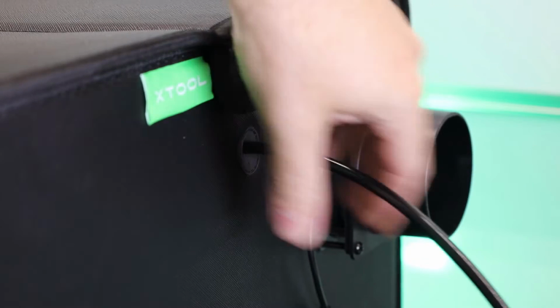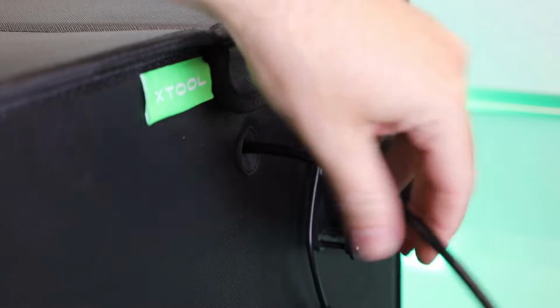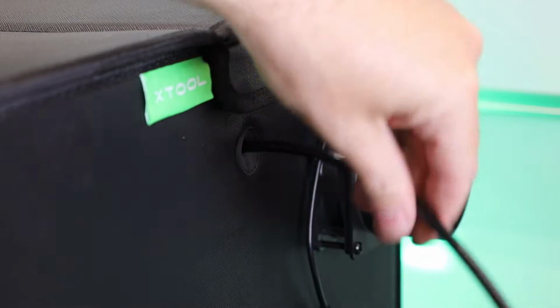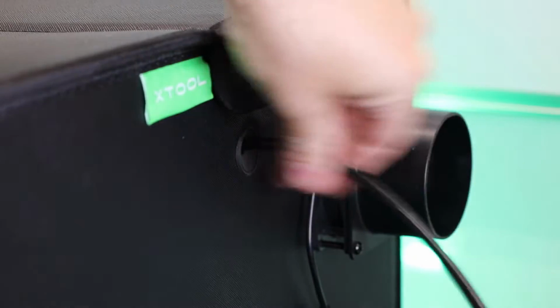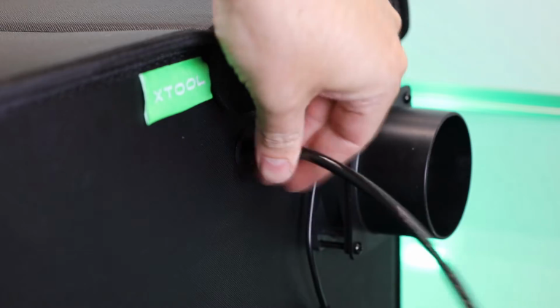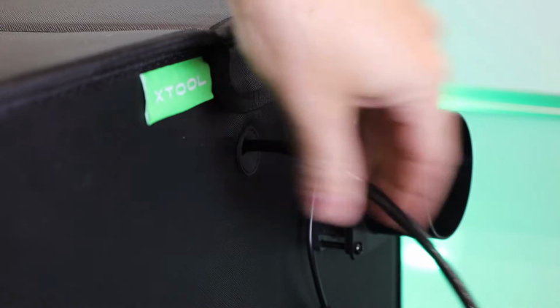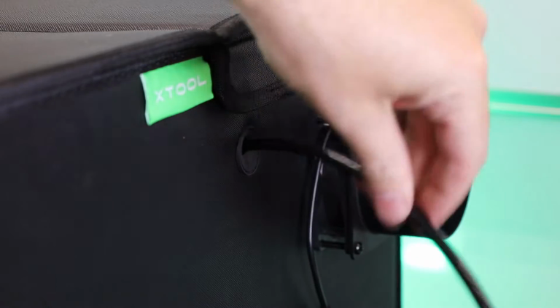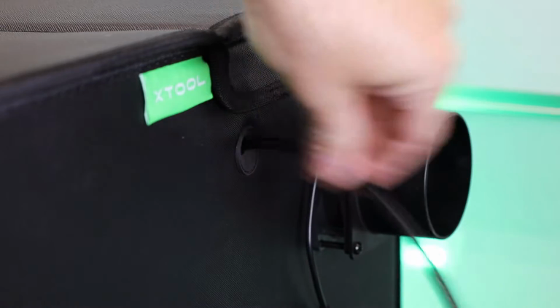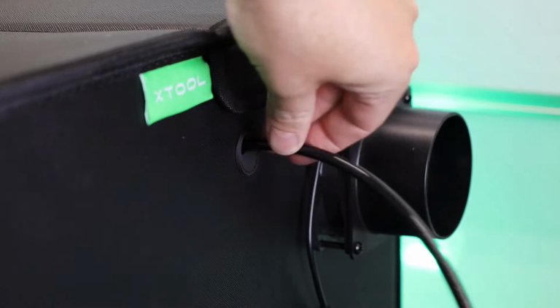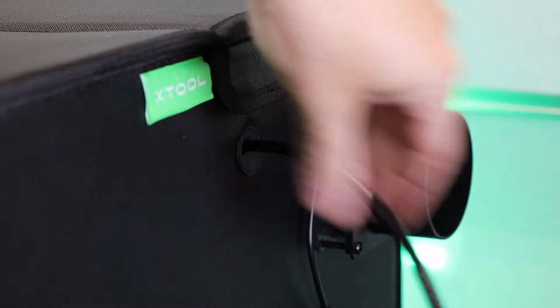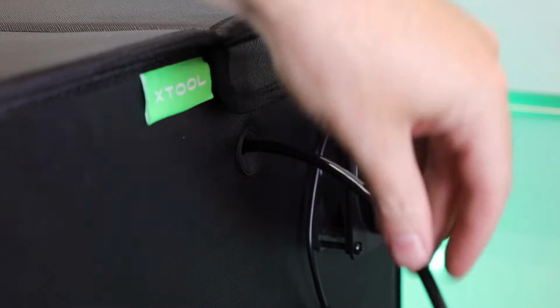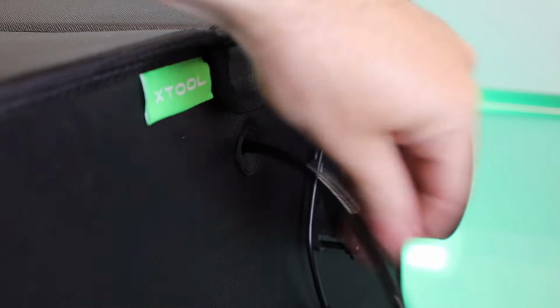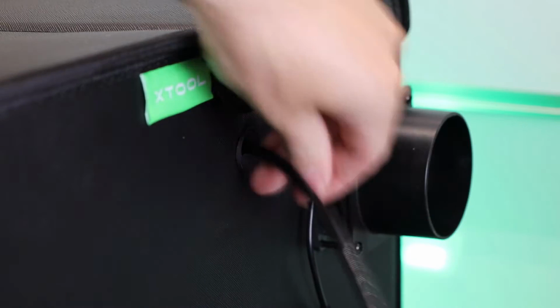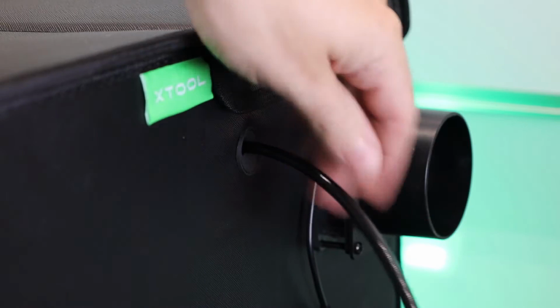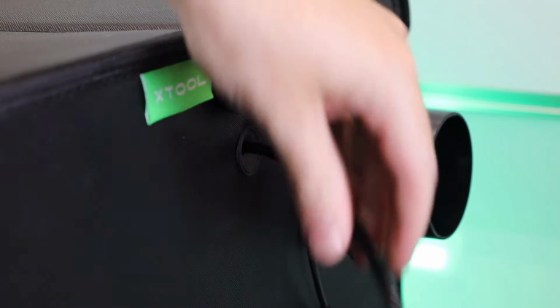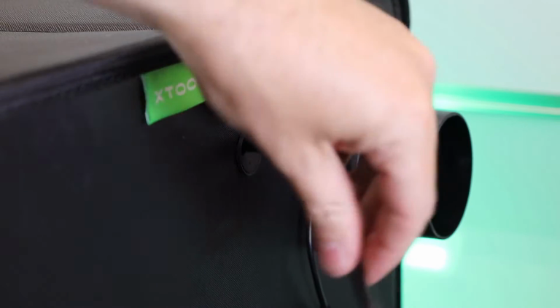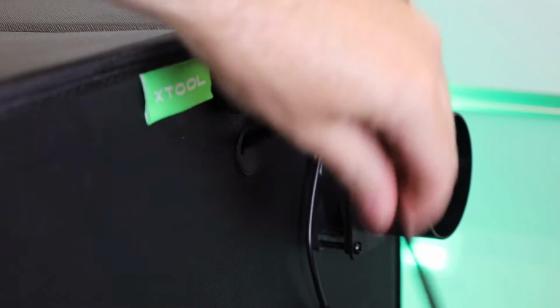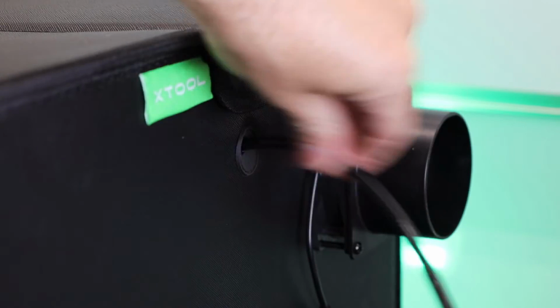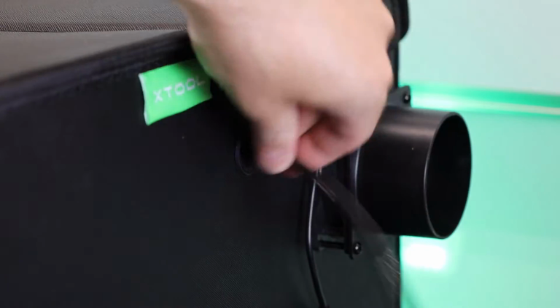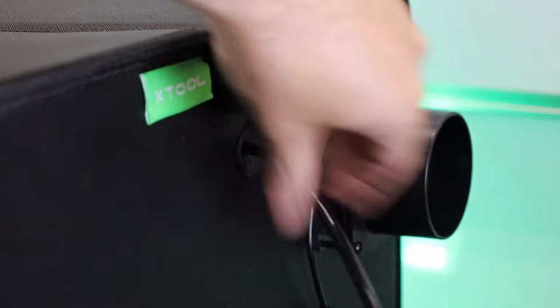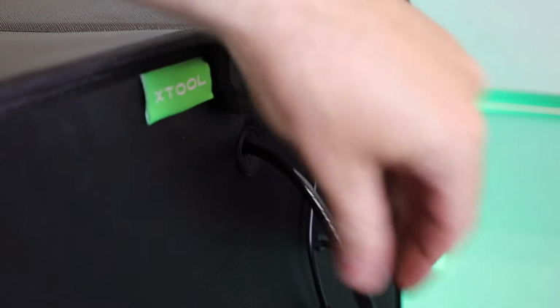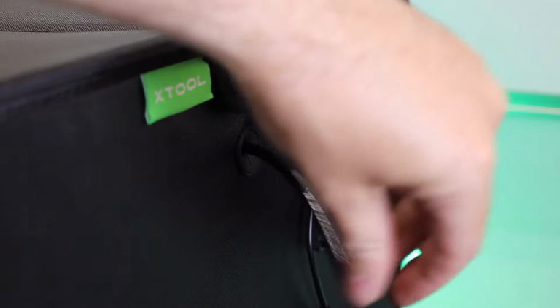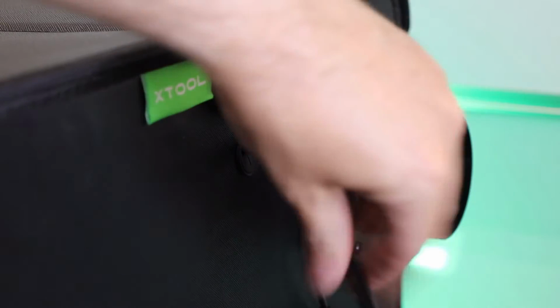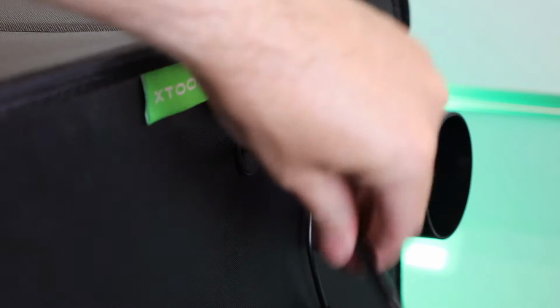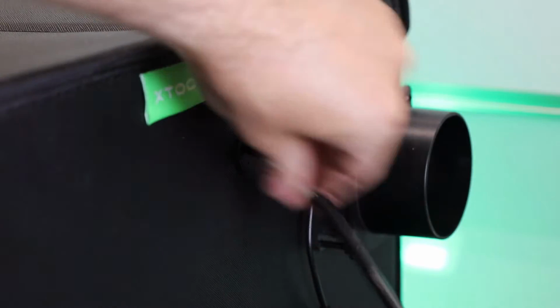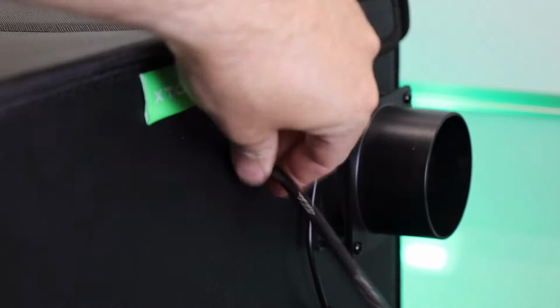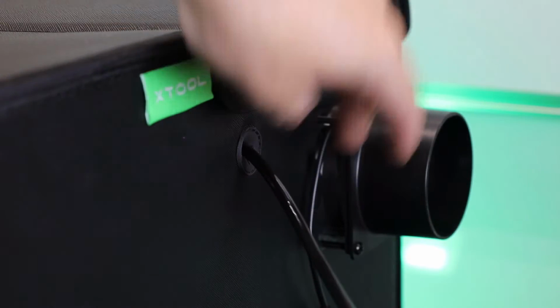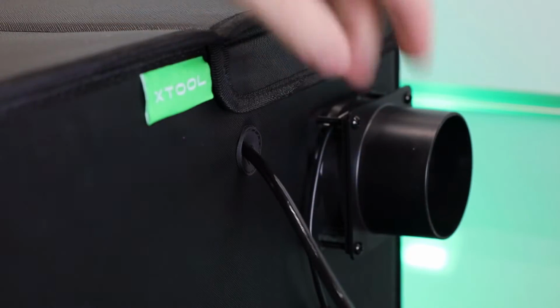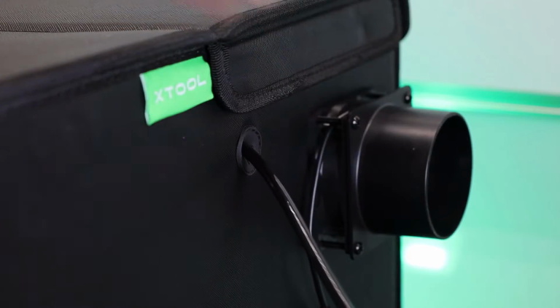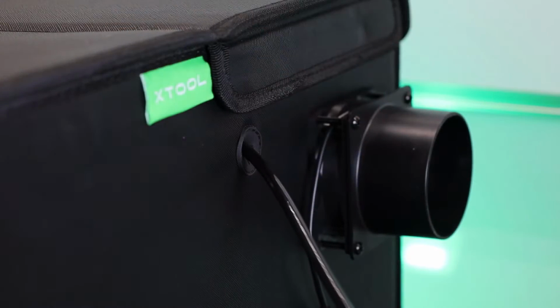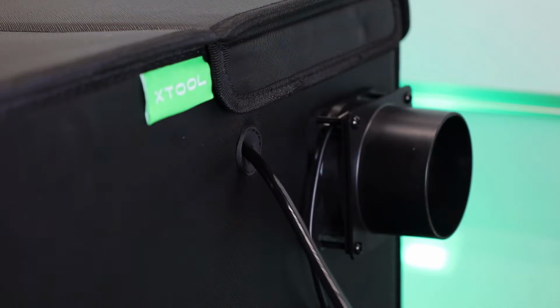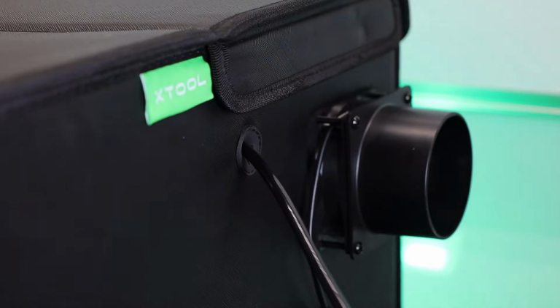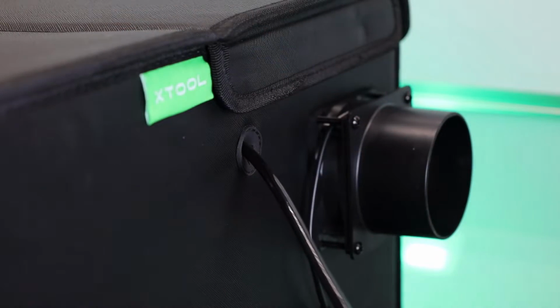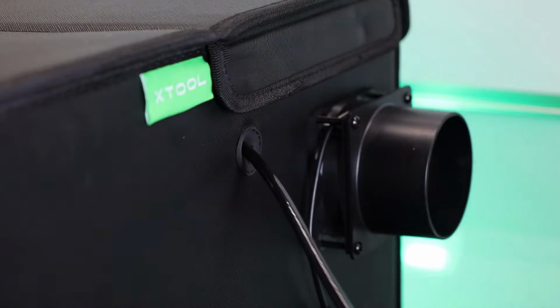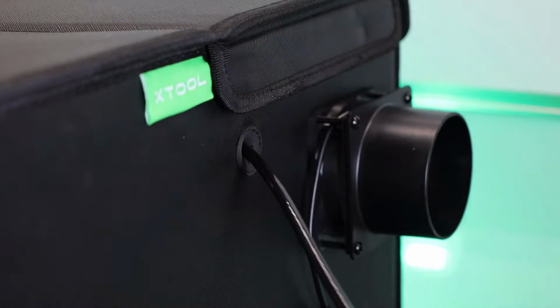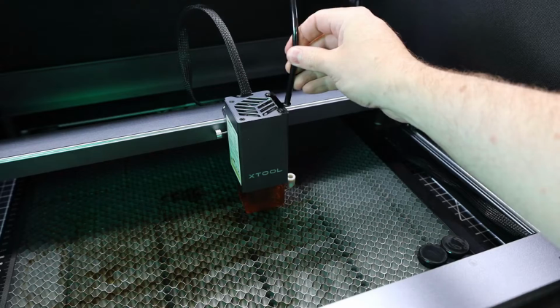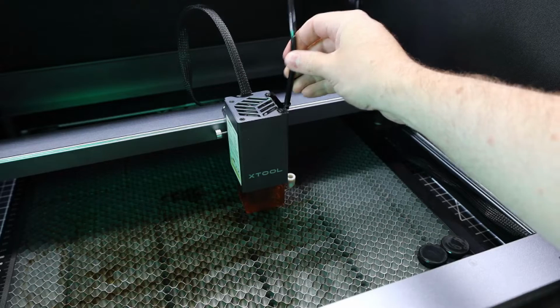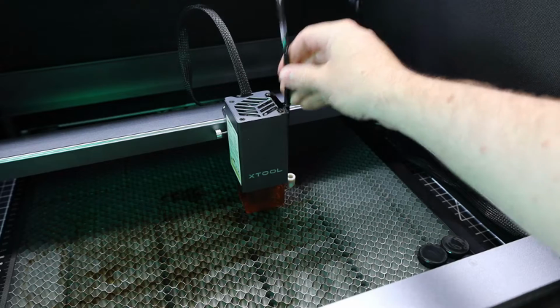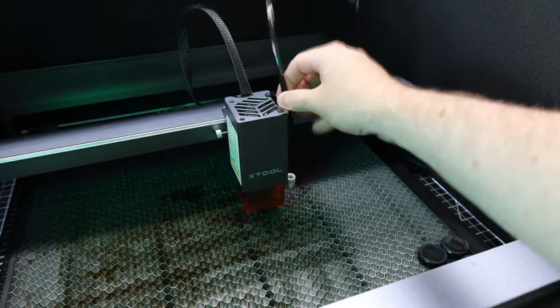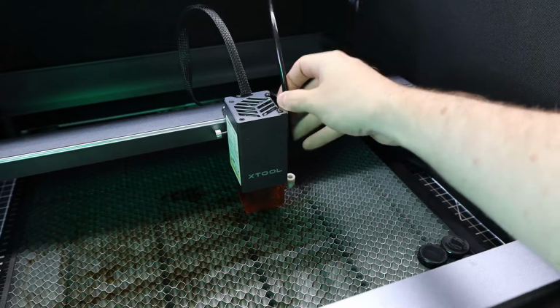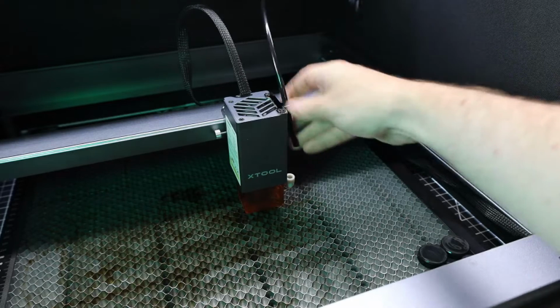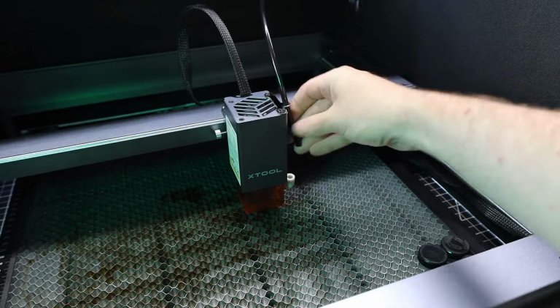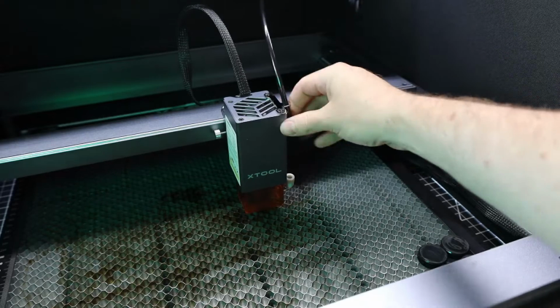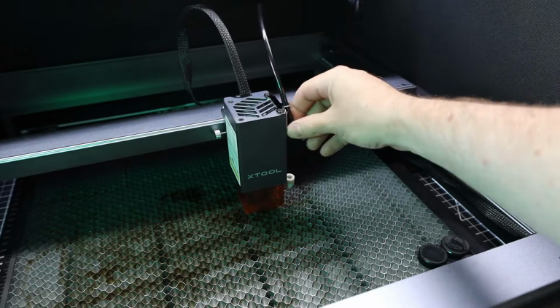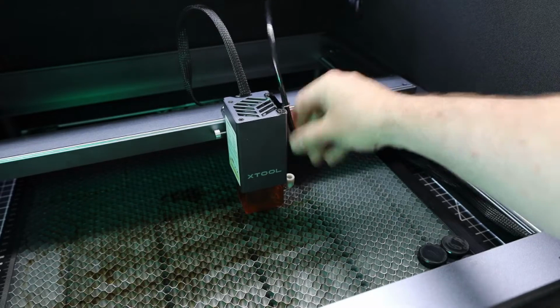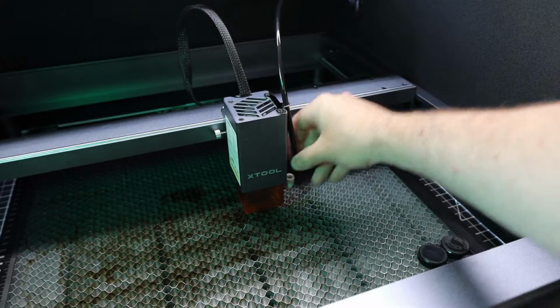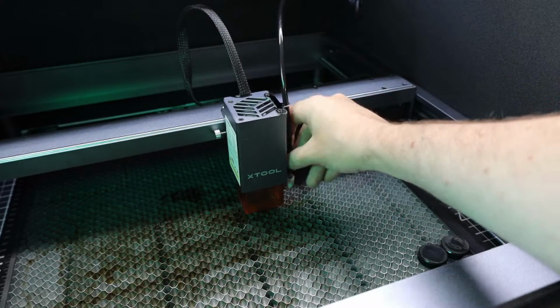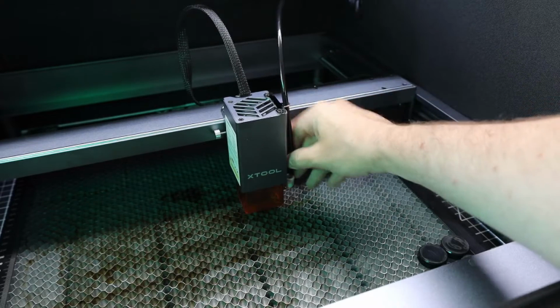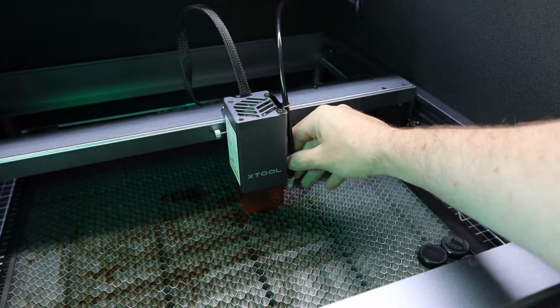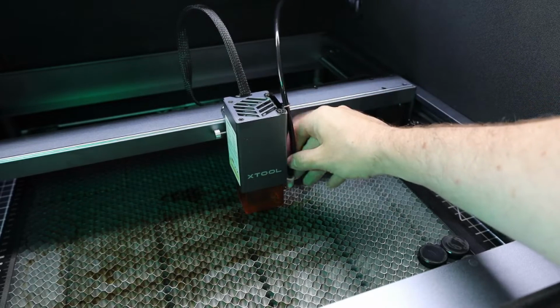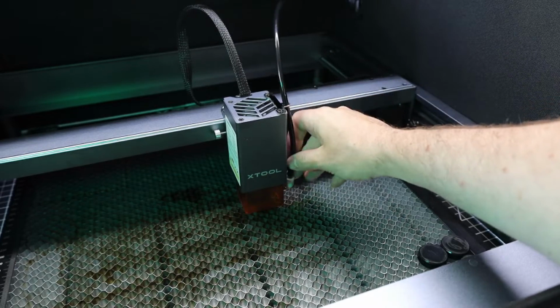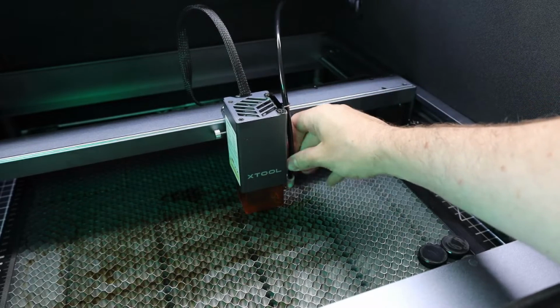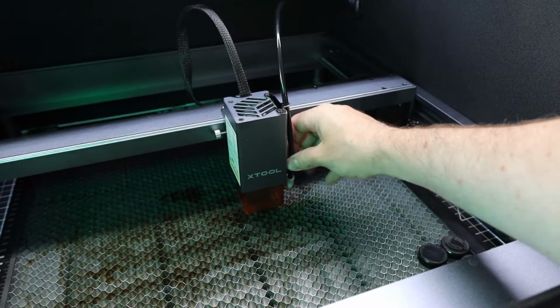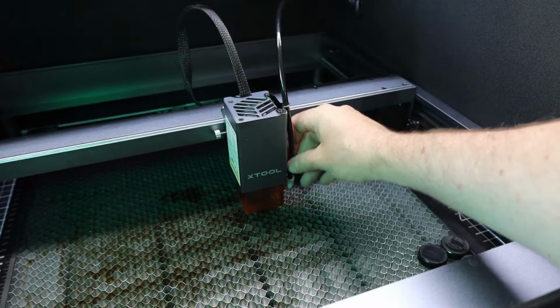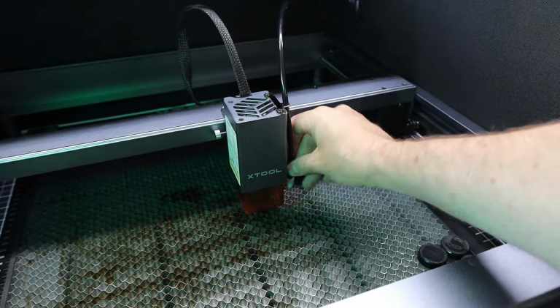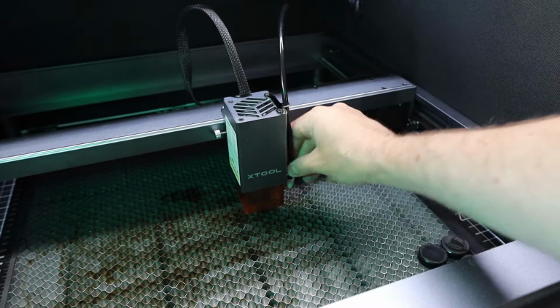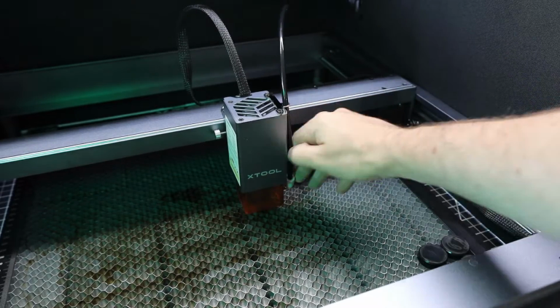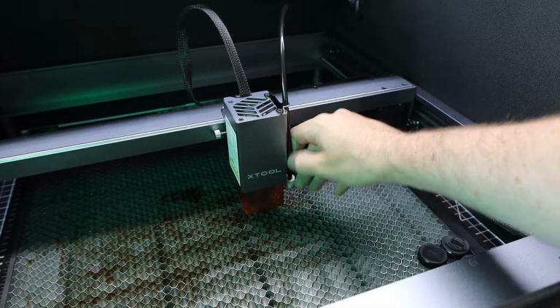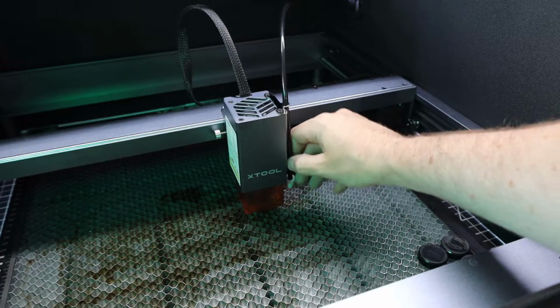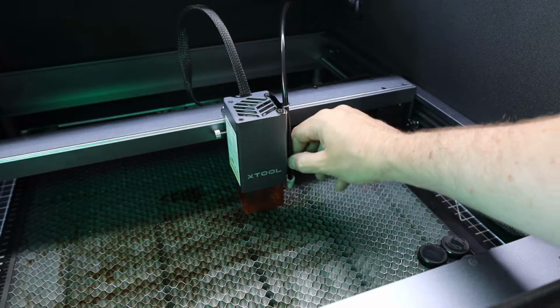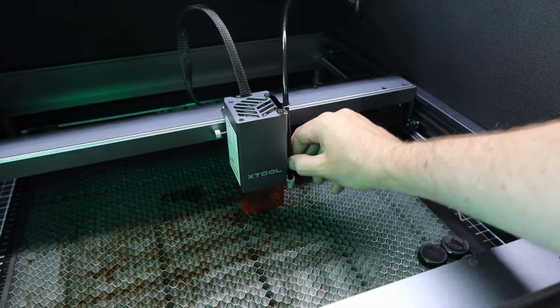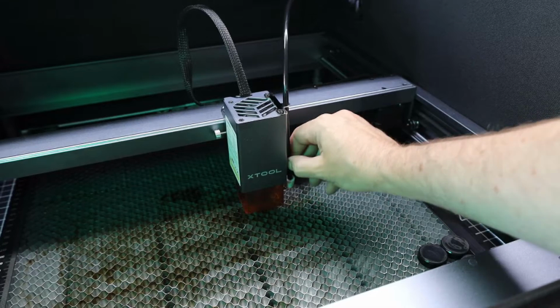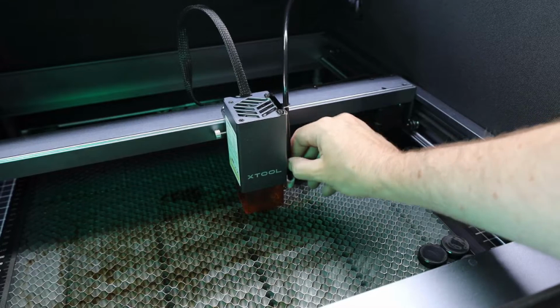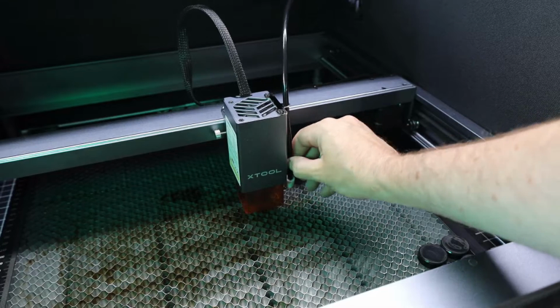With the enclosure set up, I can put my air assist line in and plug it into my laser head, and this will also keep it up and out of the way of everything too.